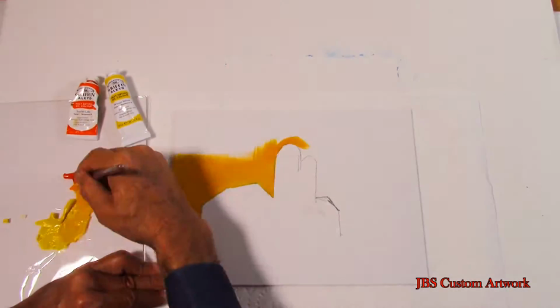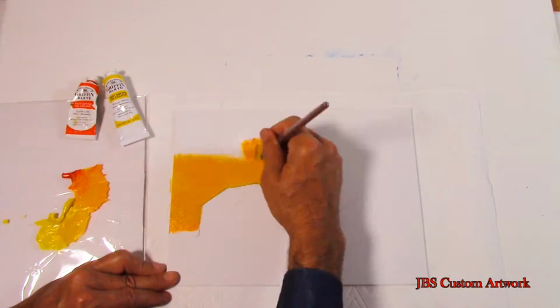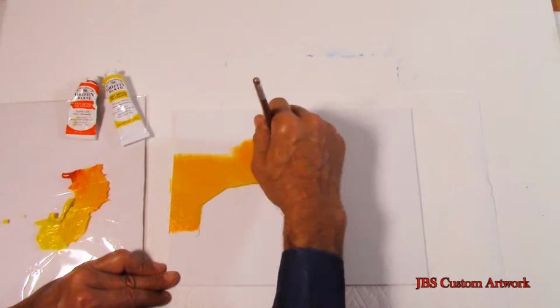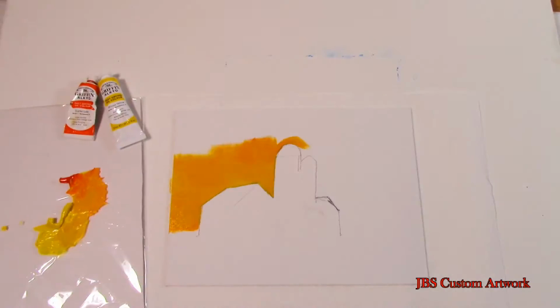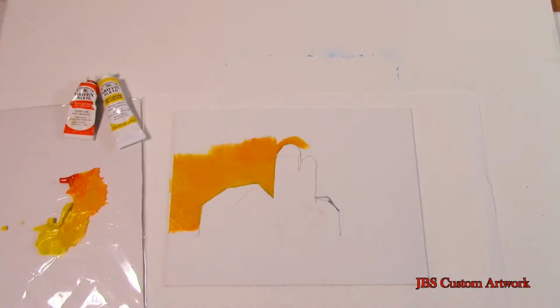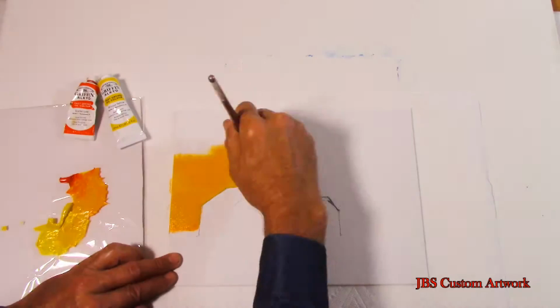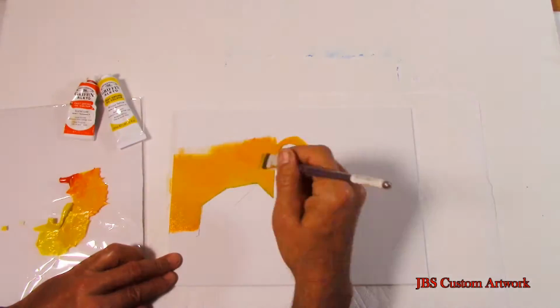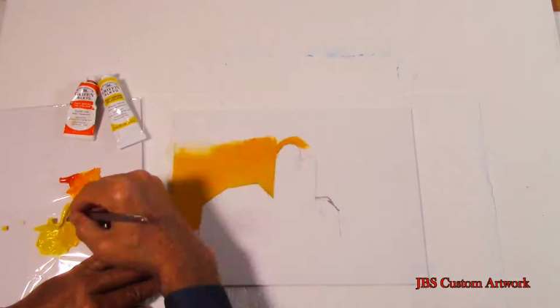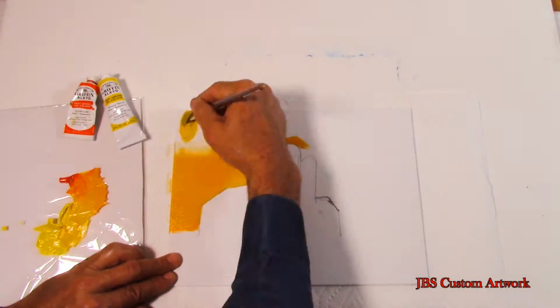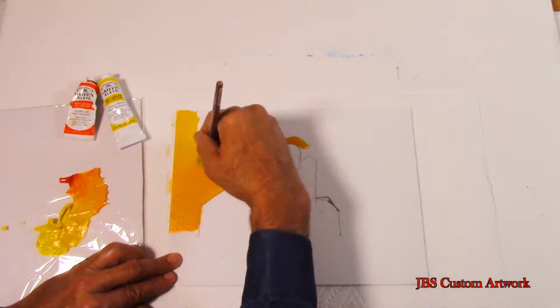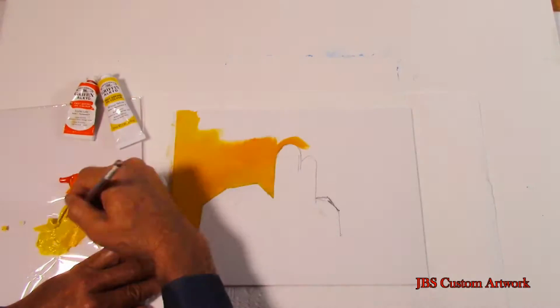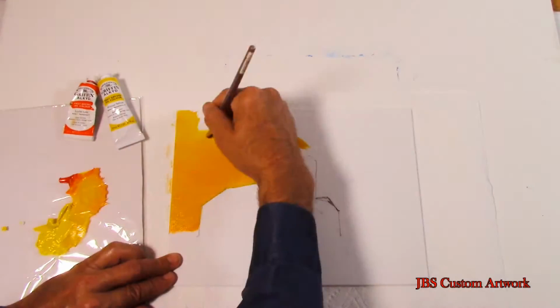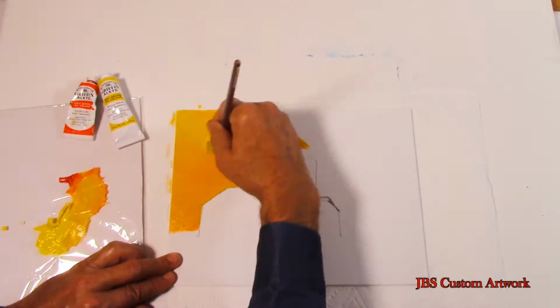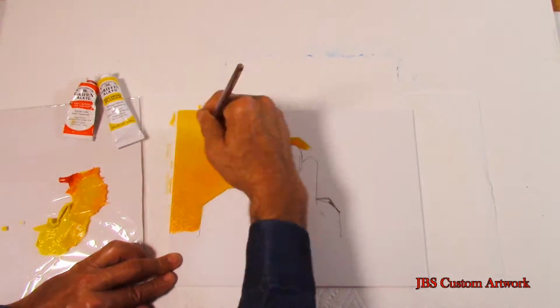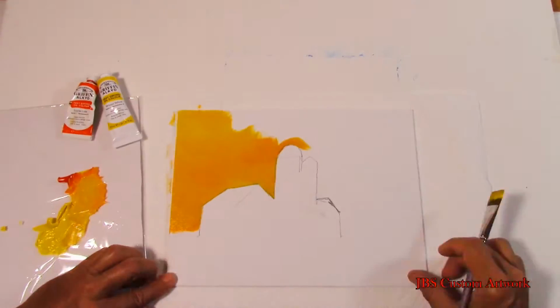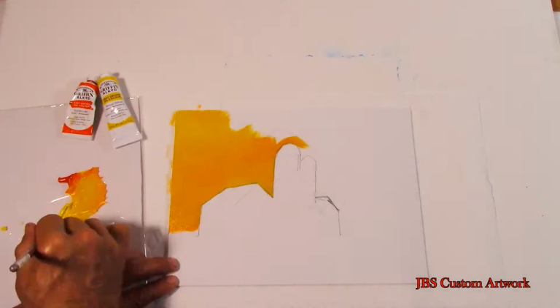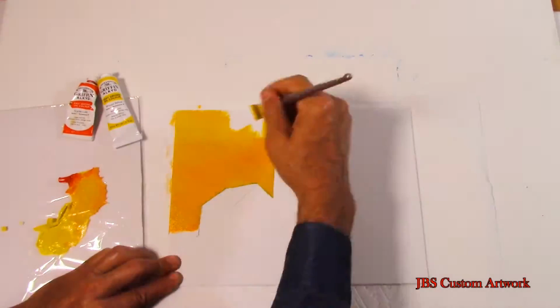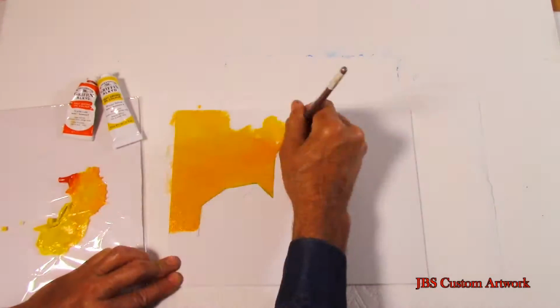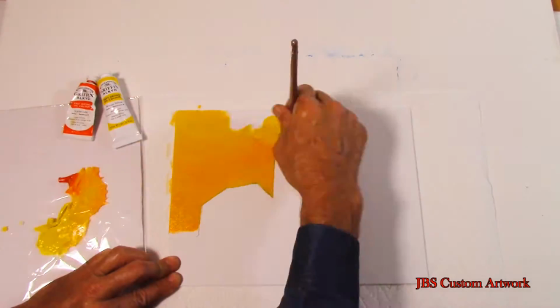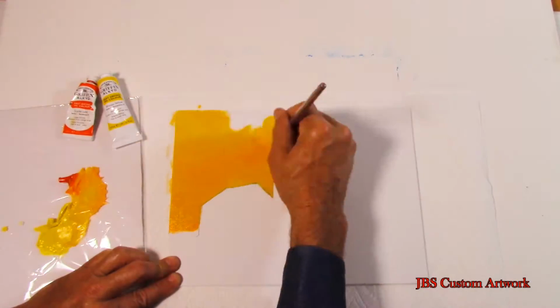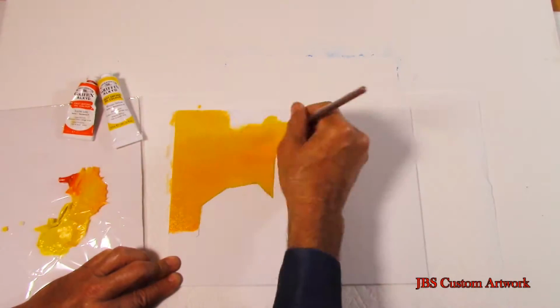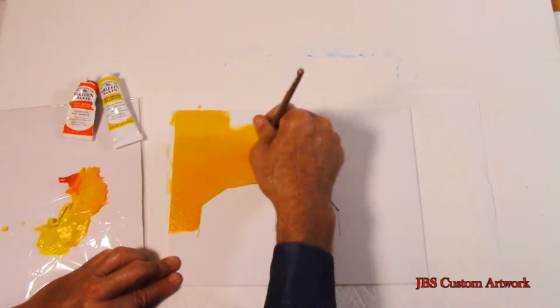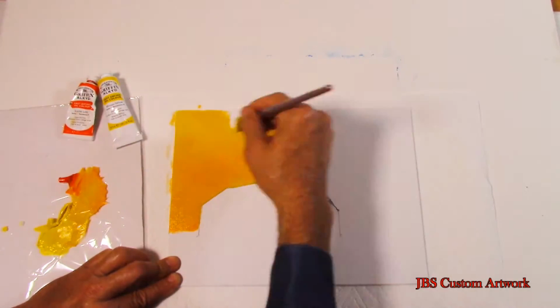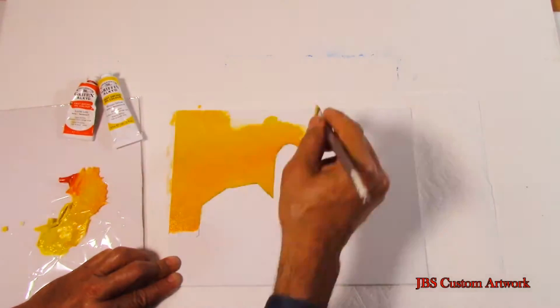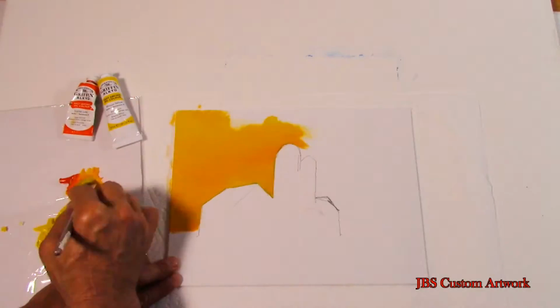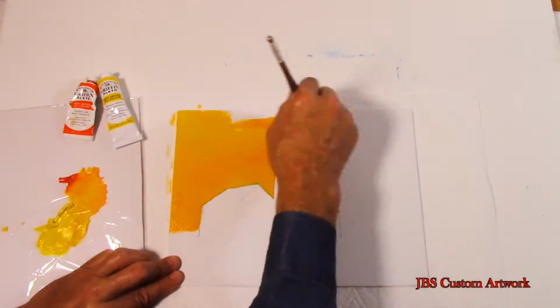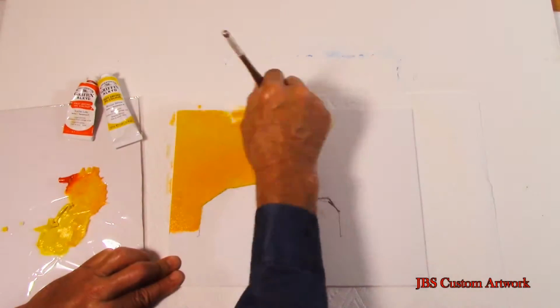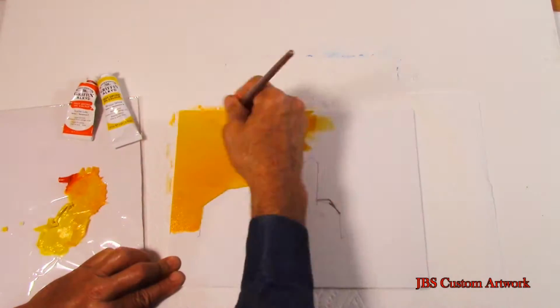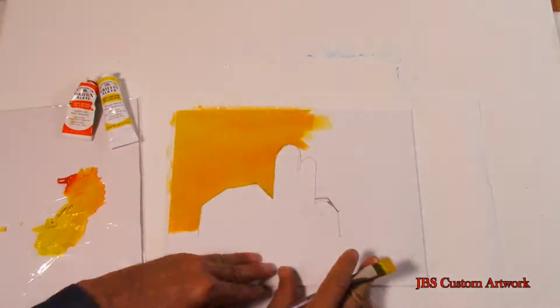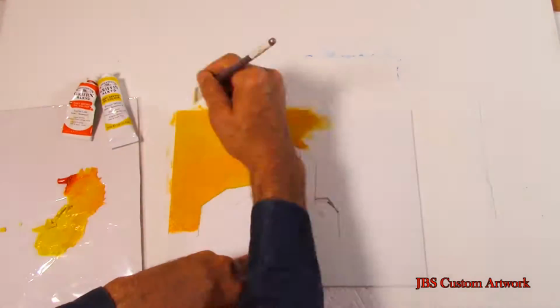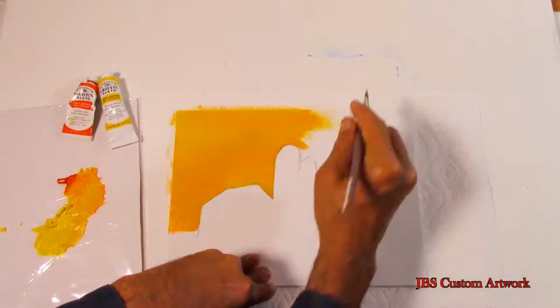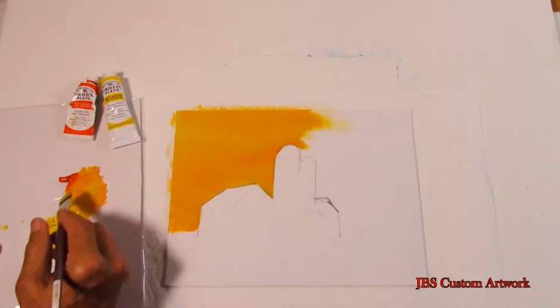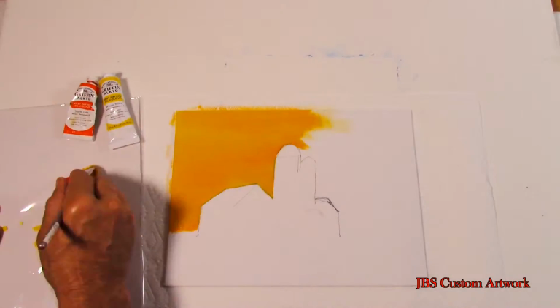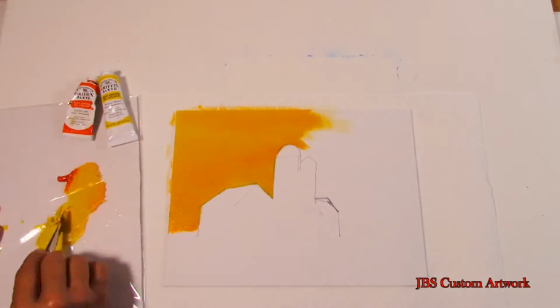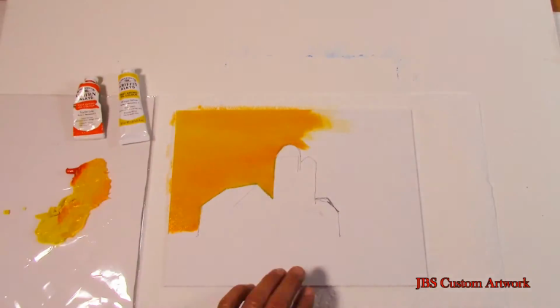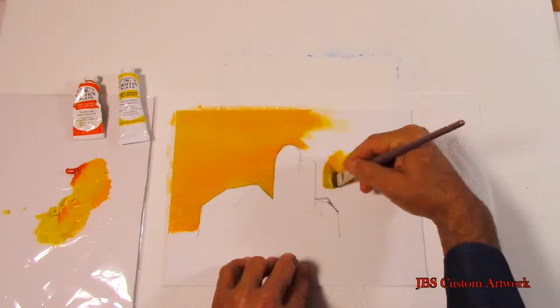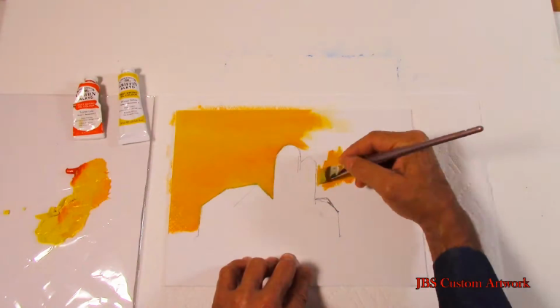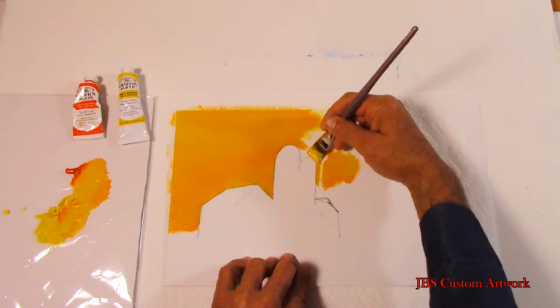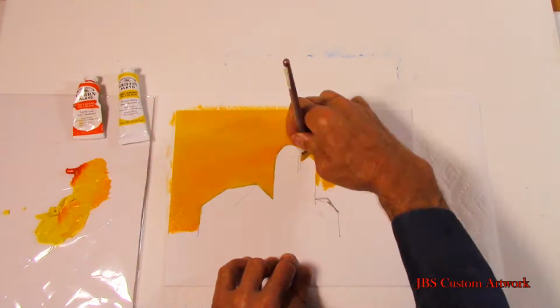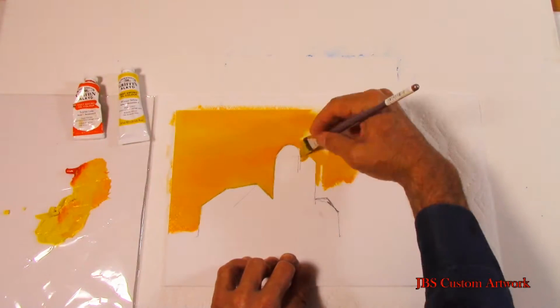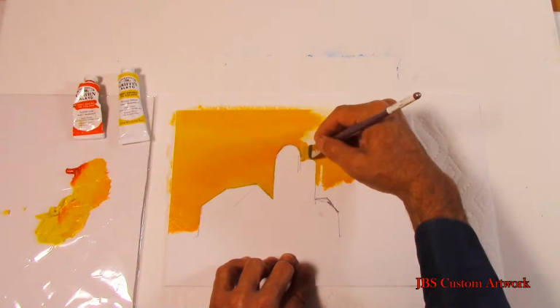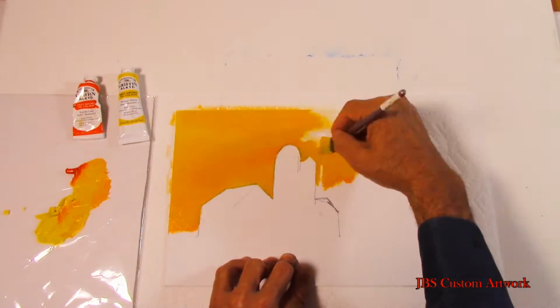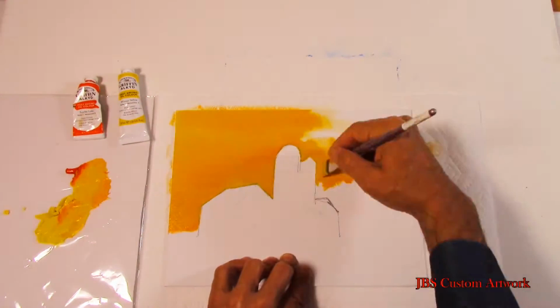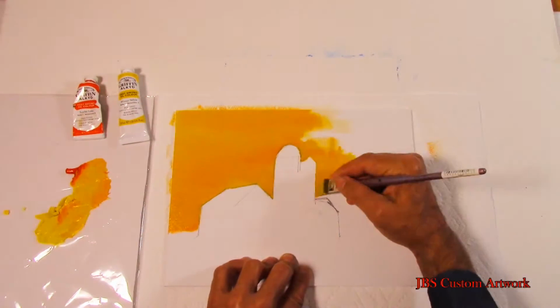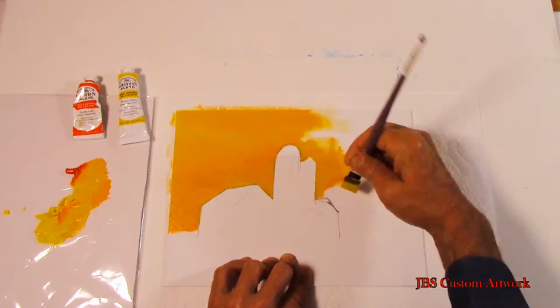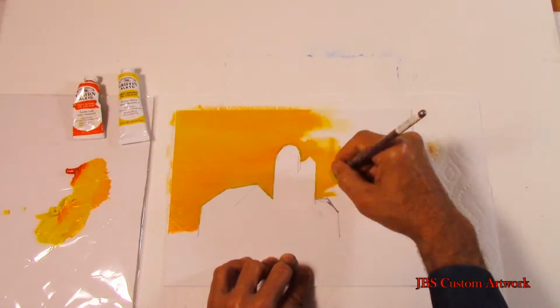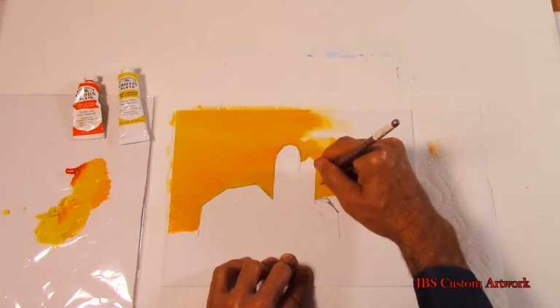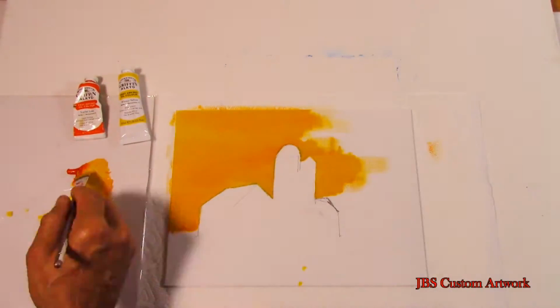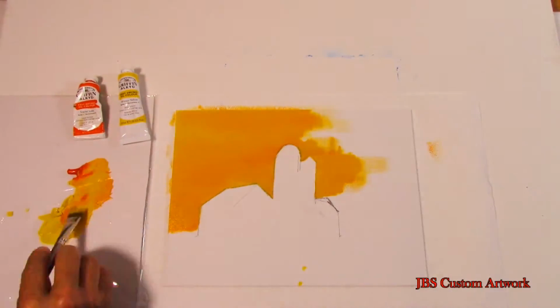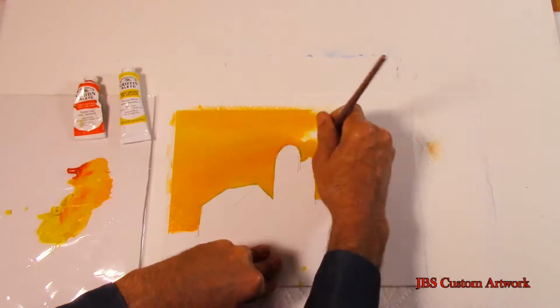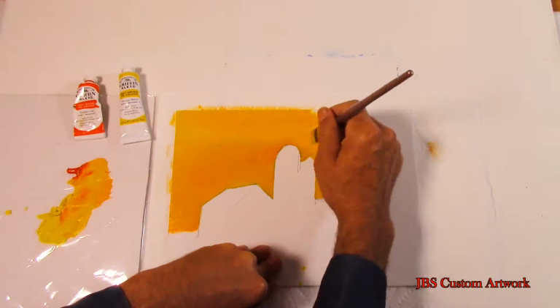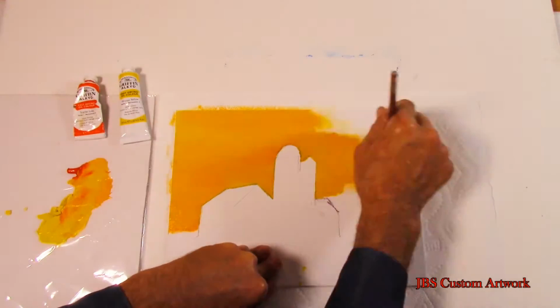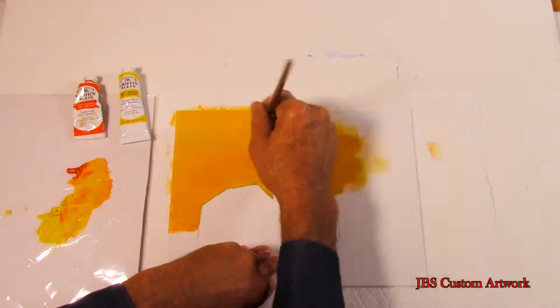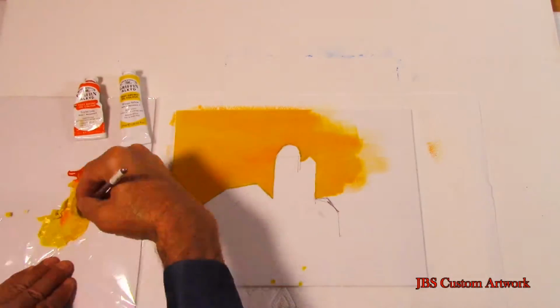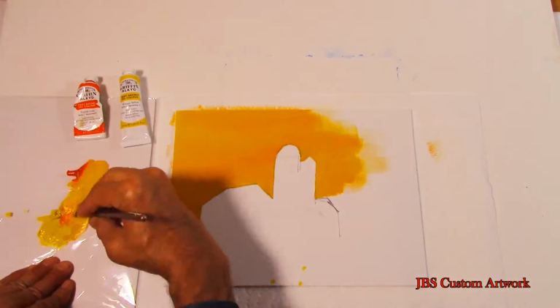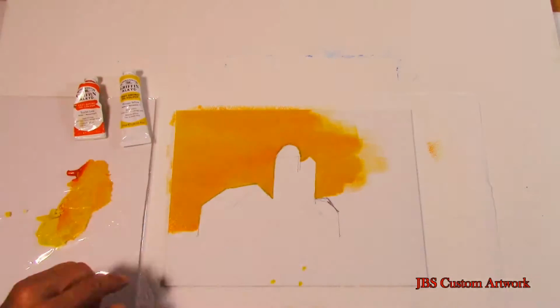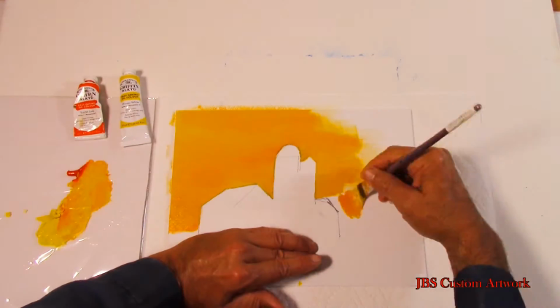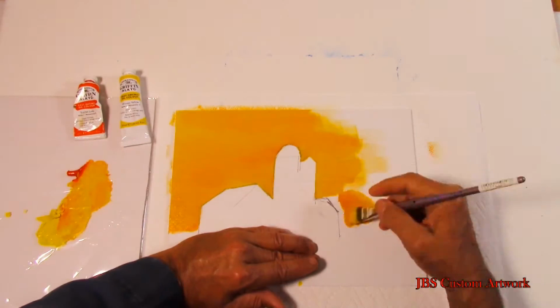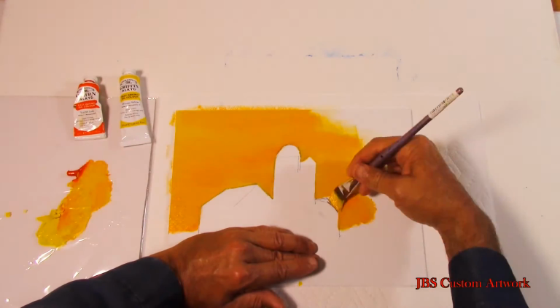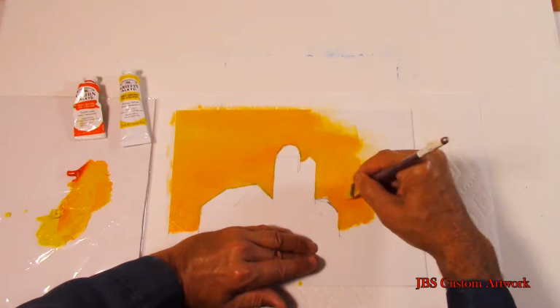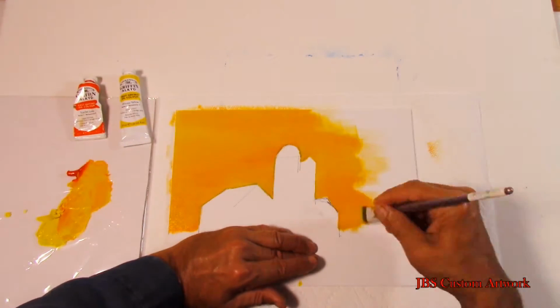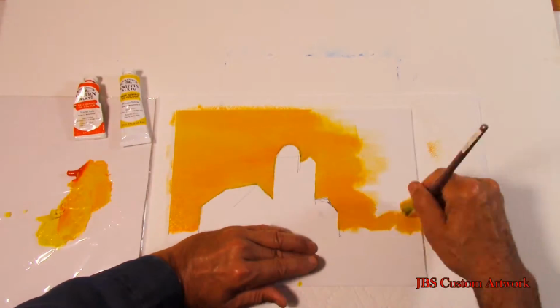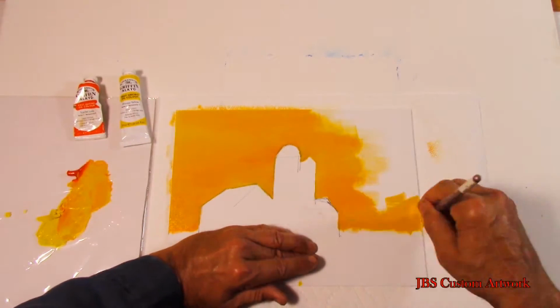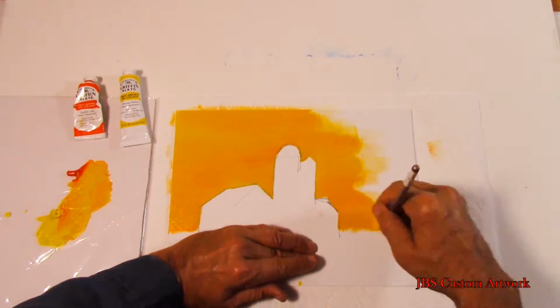There are different ways to paint a silhouette. You can put in a full sky and then paint over that. After the sky is finished,